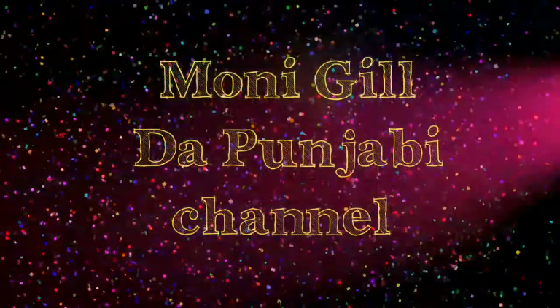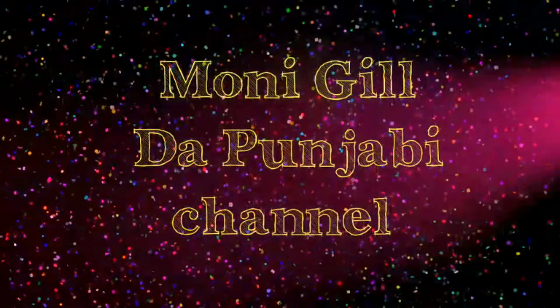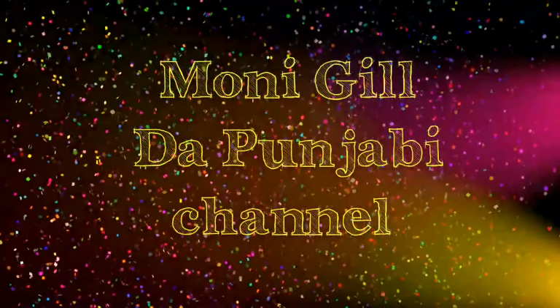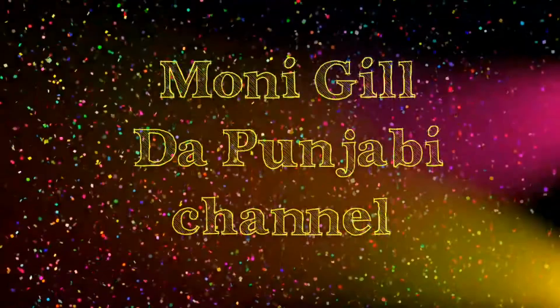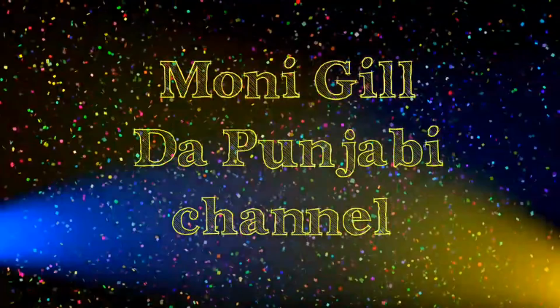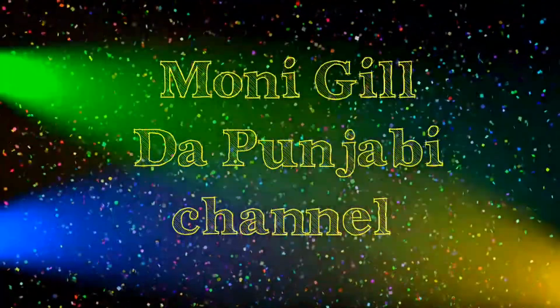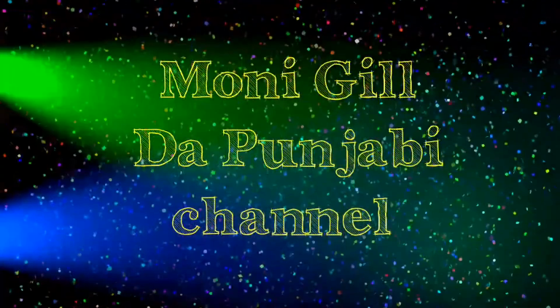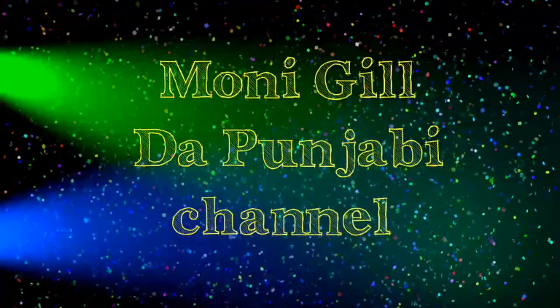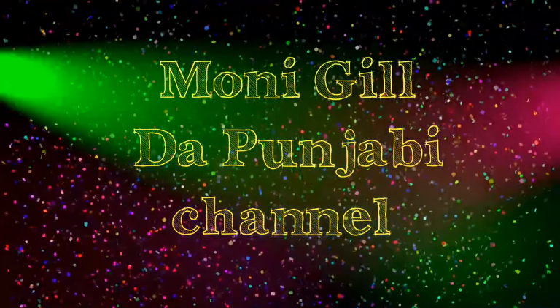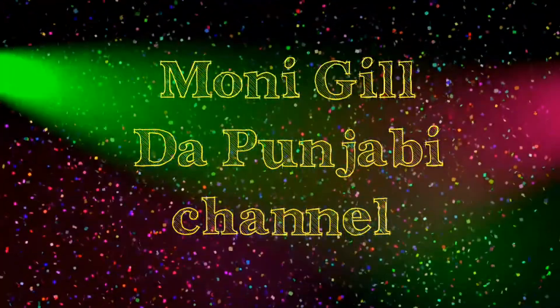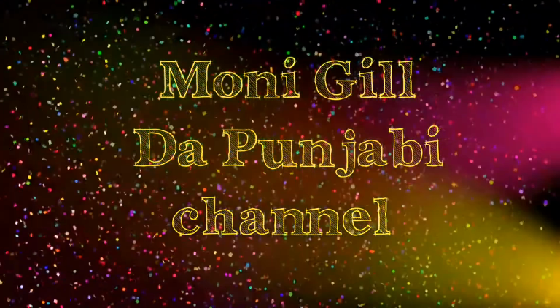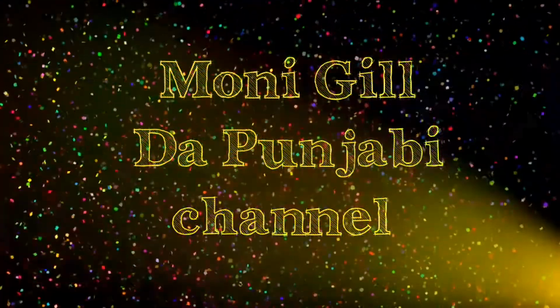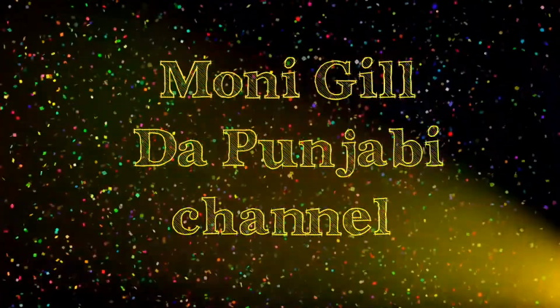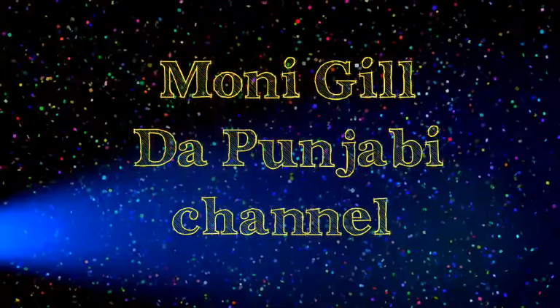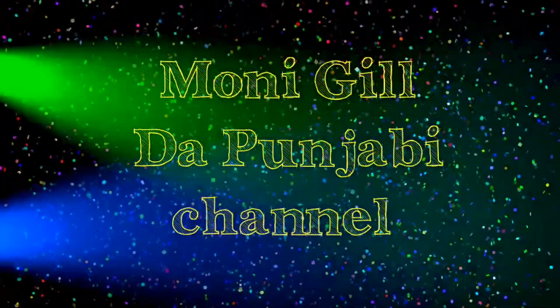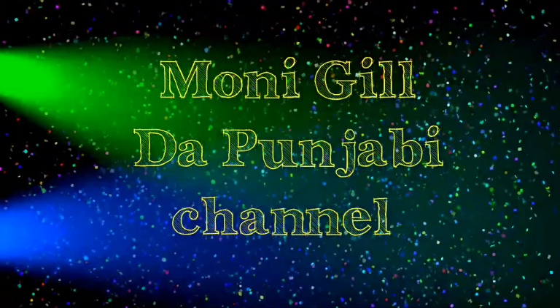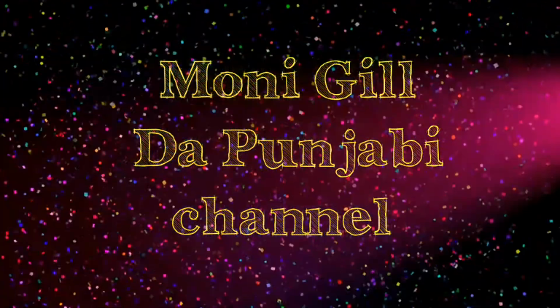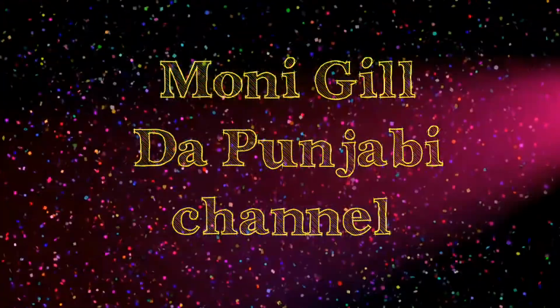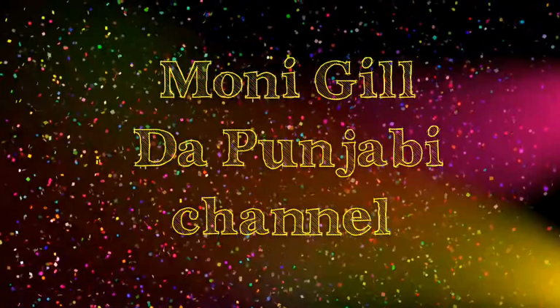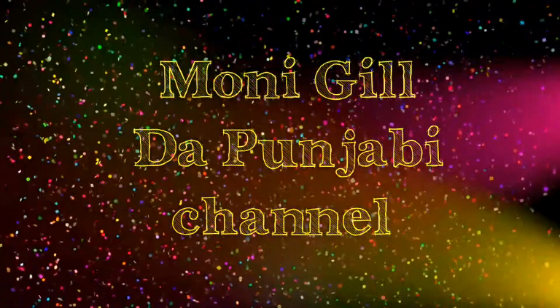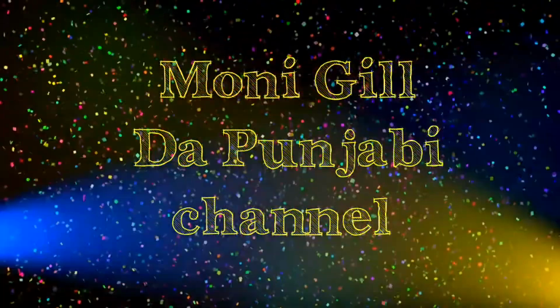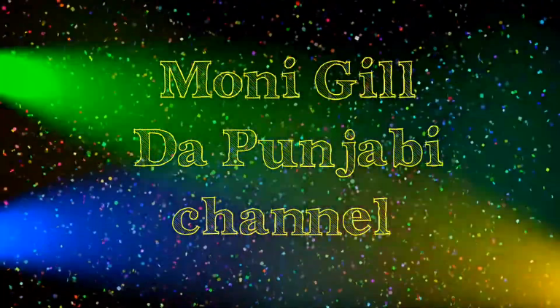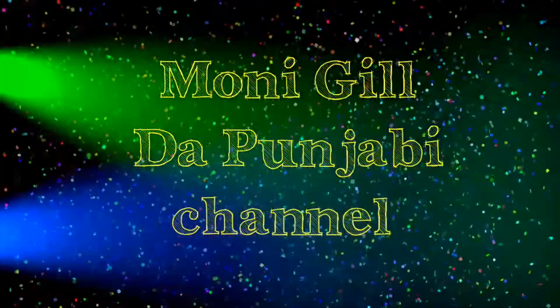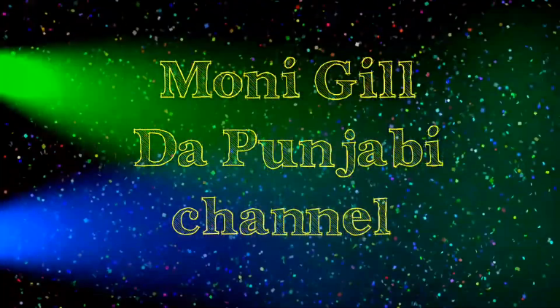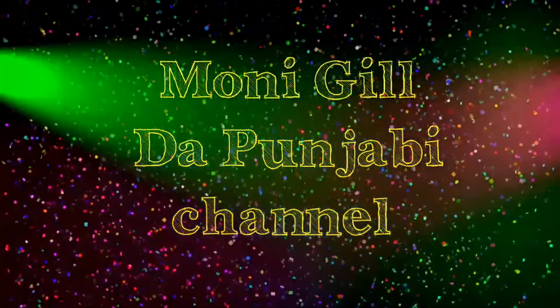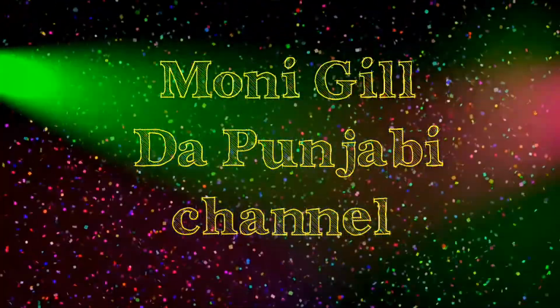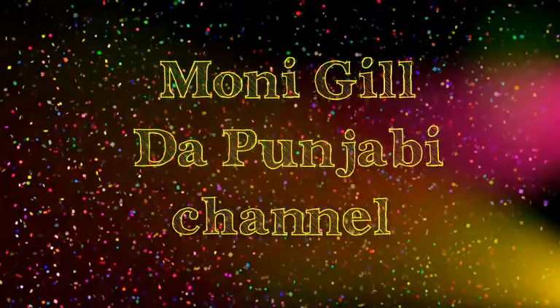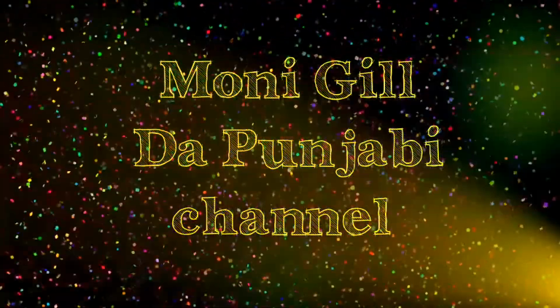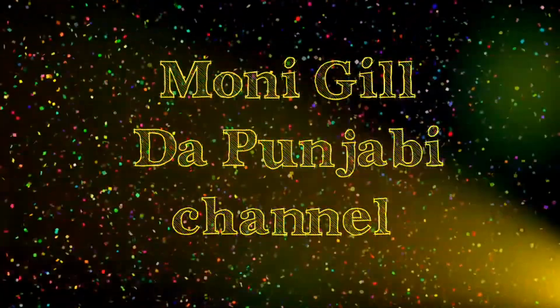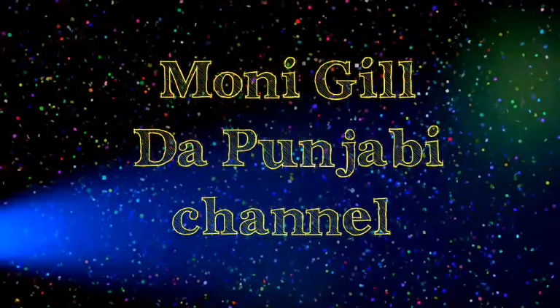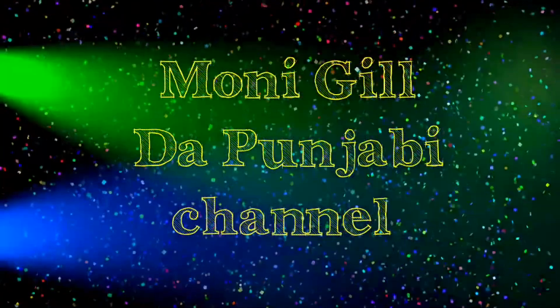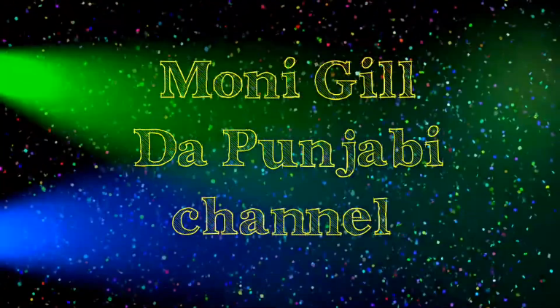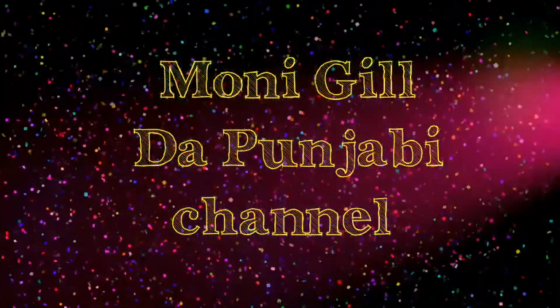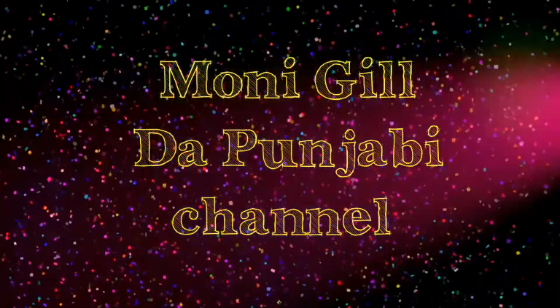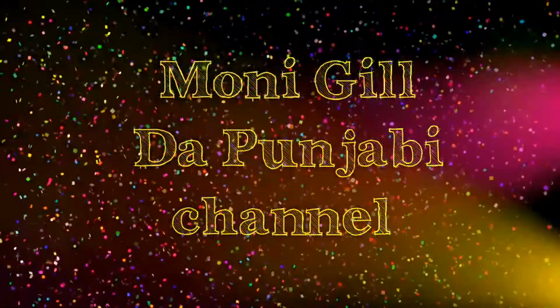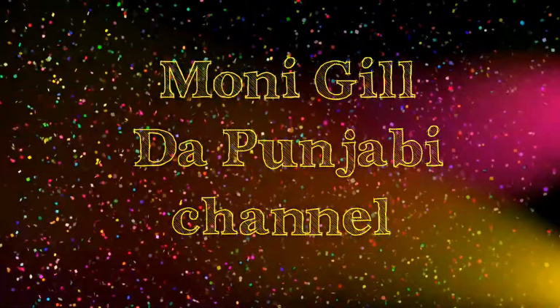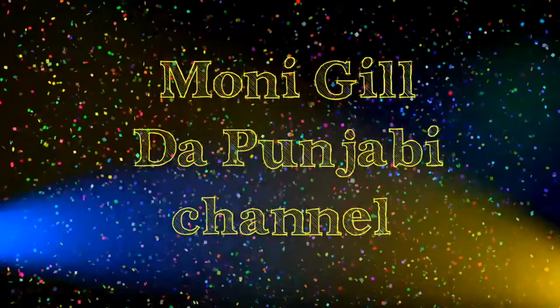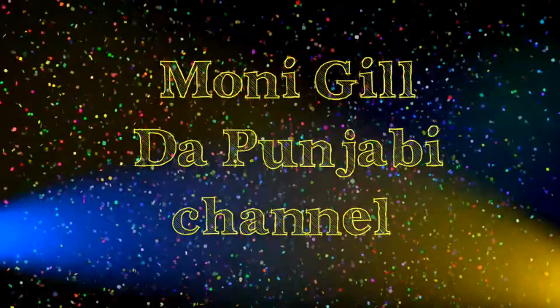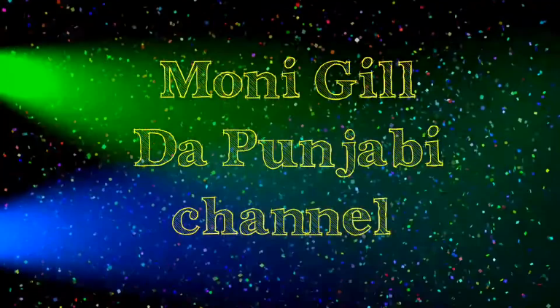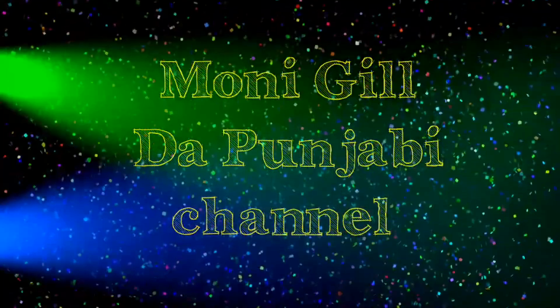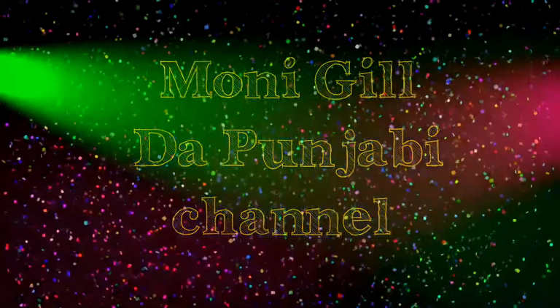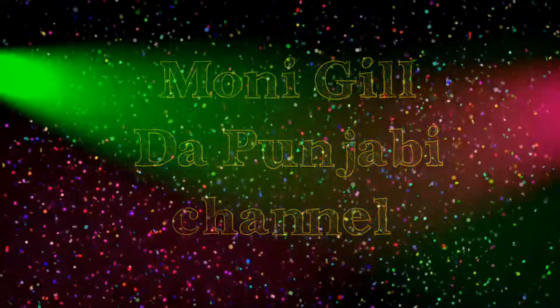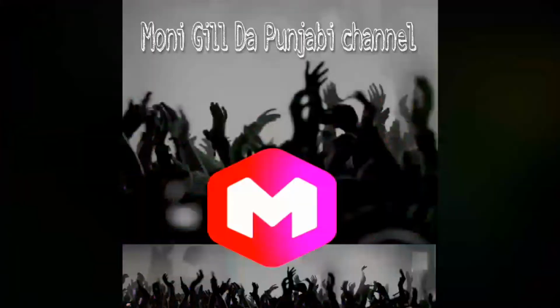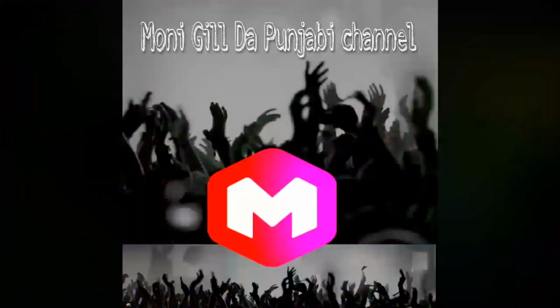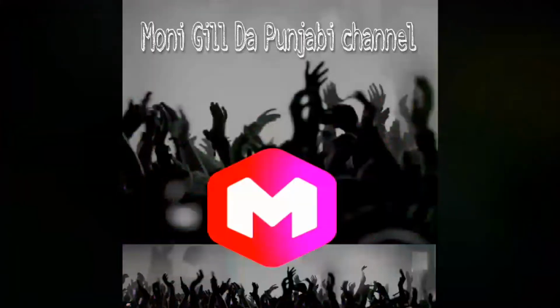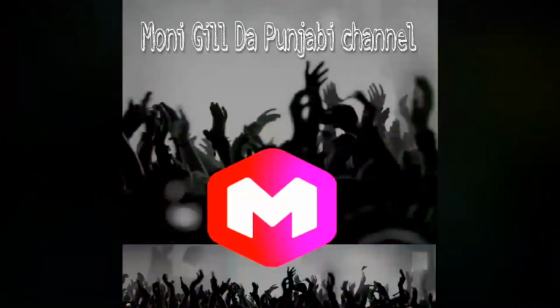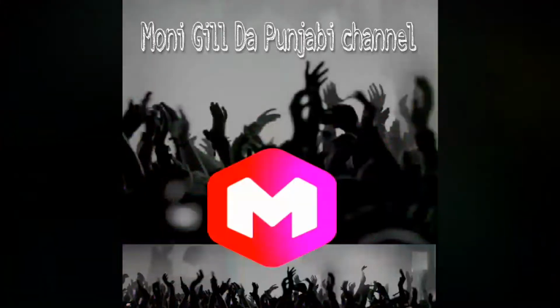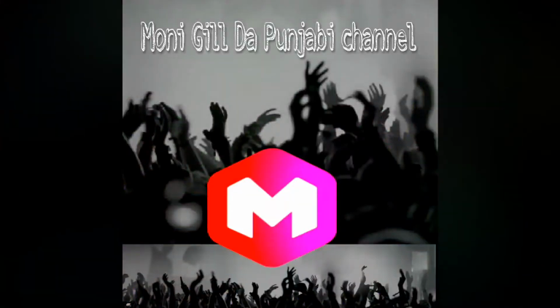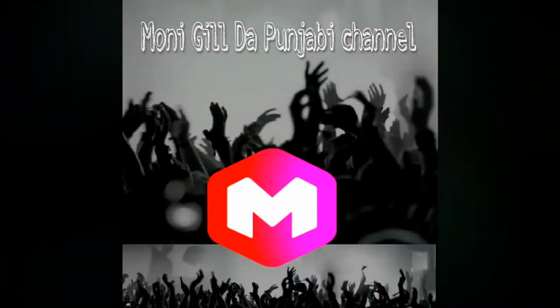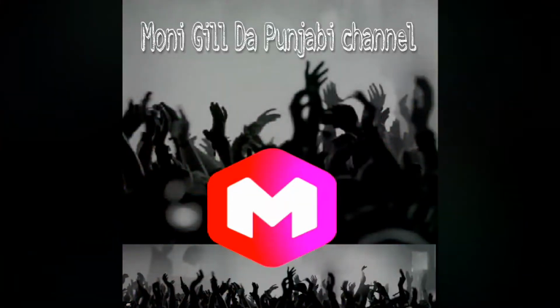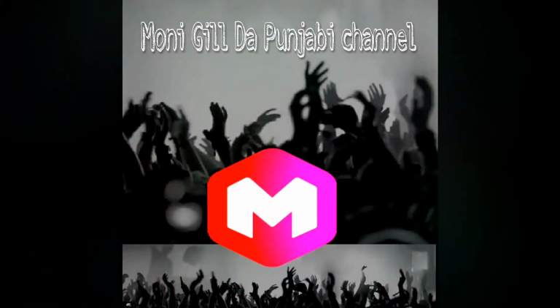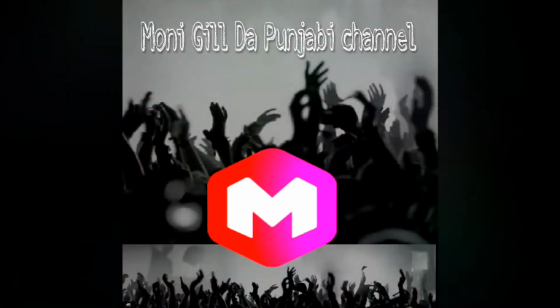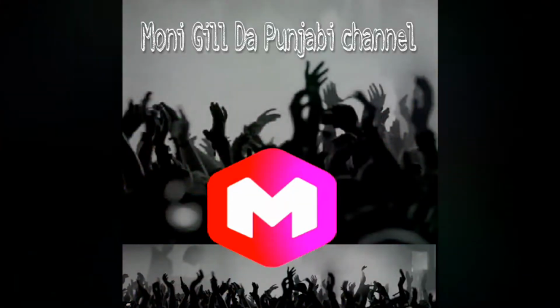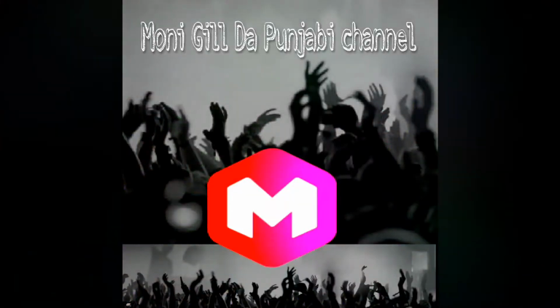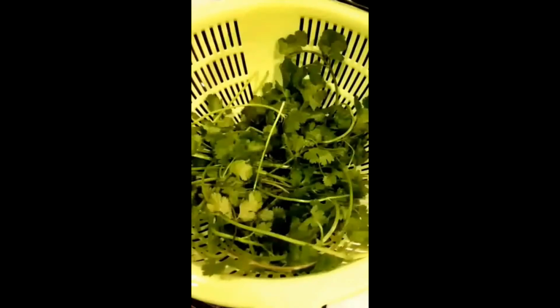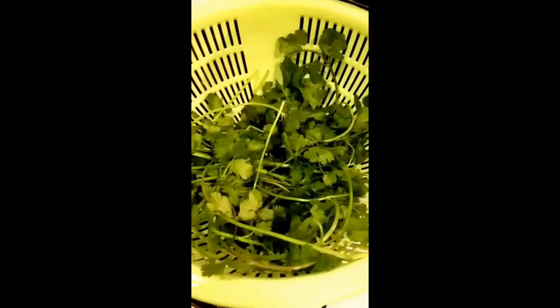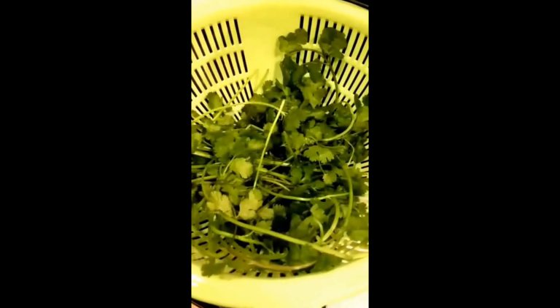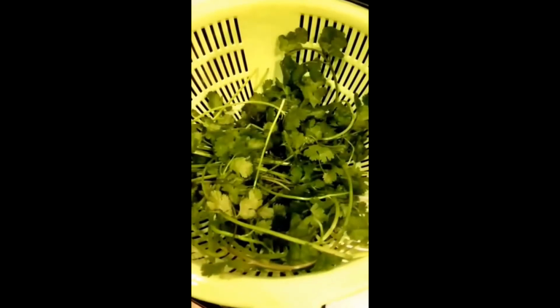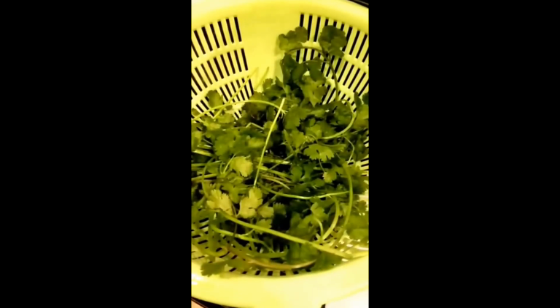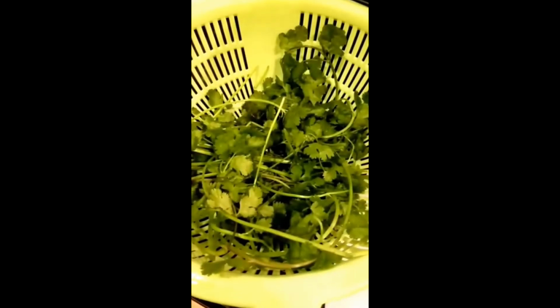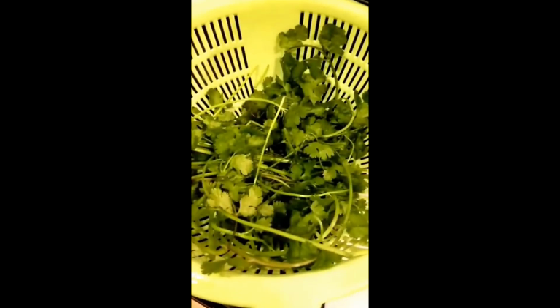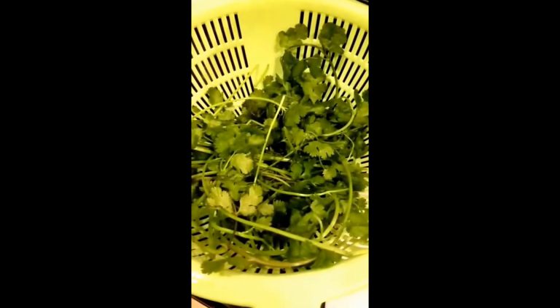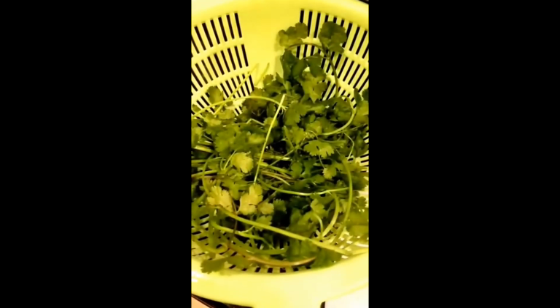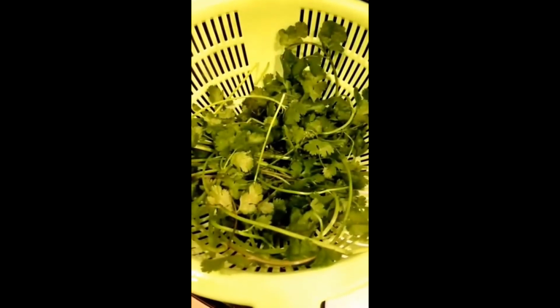Hello, Salaam, Namaste and Satsriyakaal. Welcome to Moni Gill's kitchen.